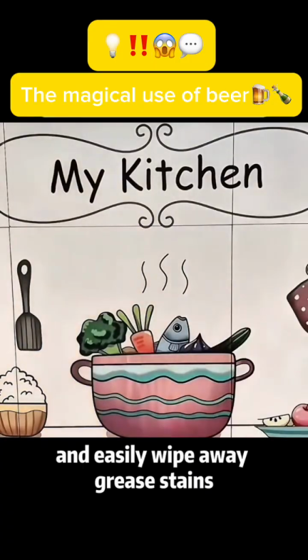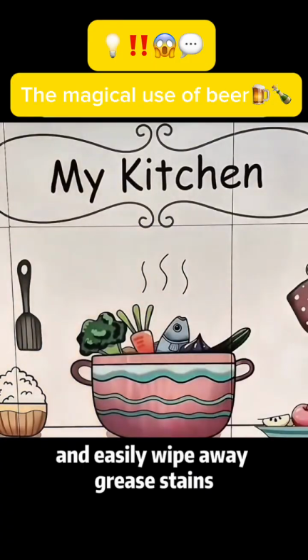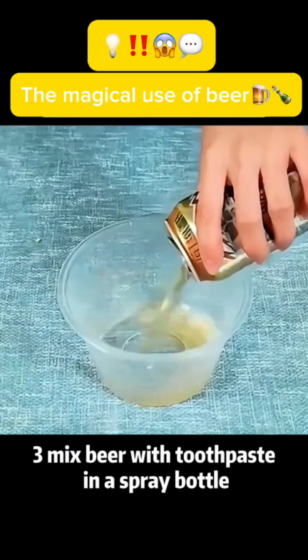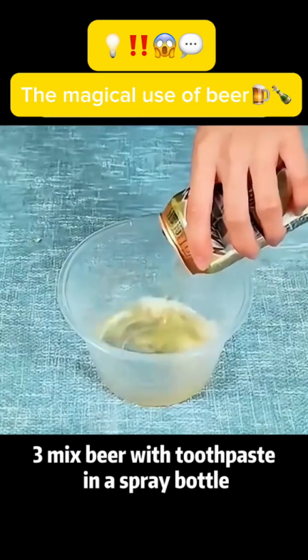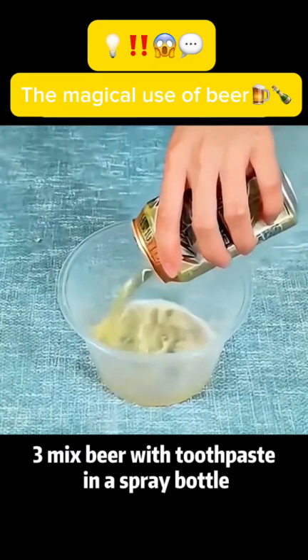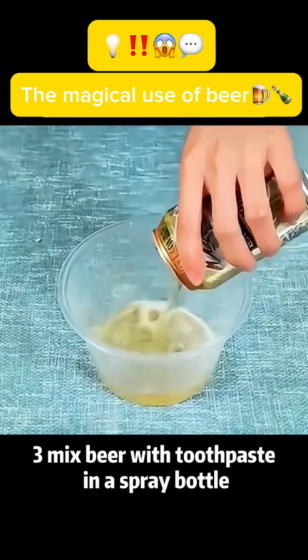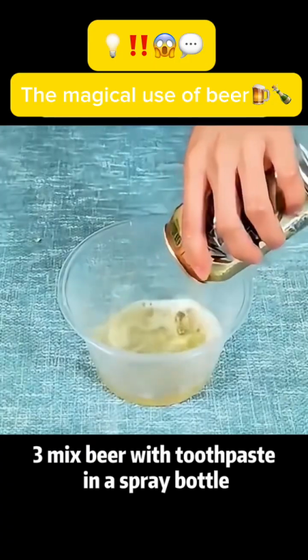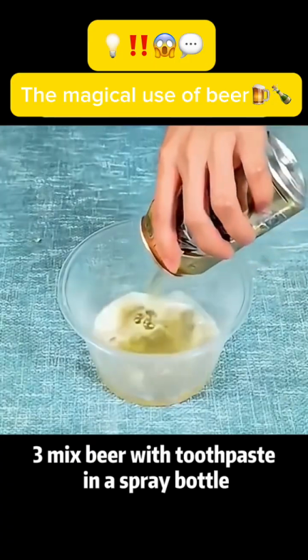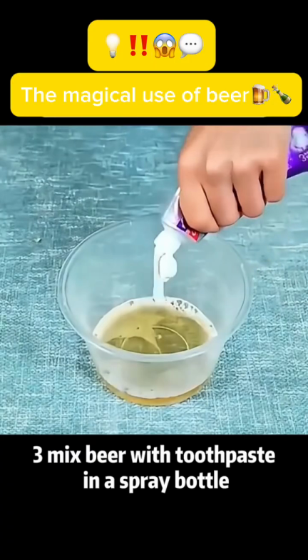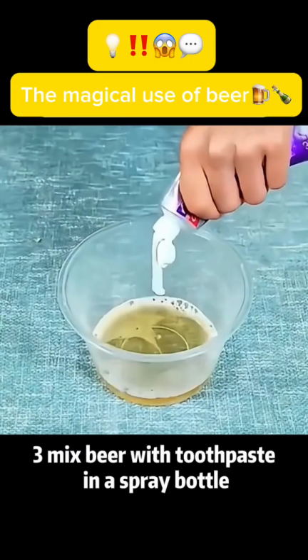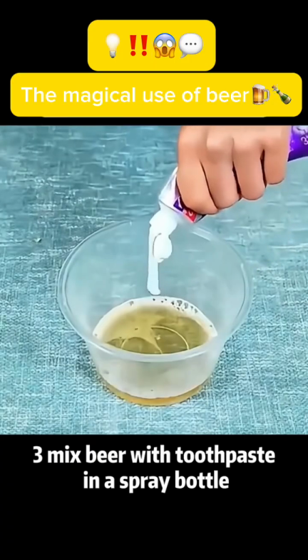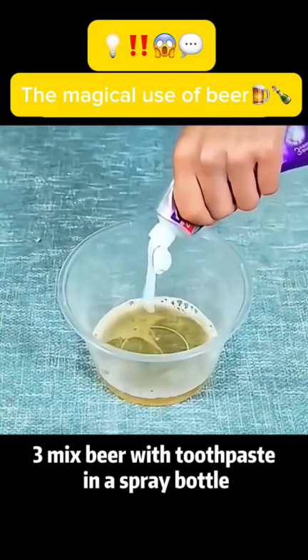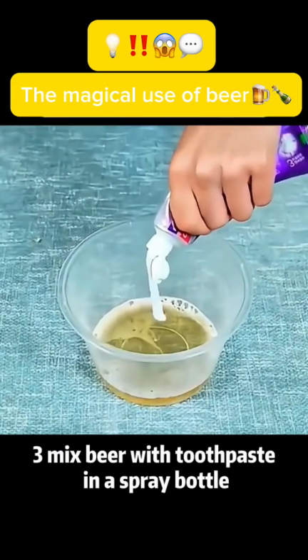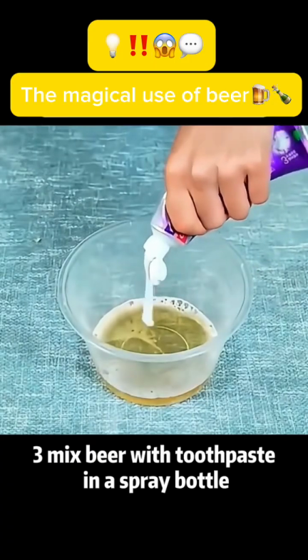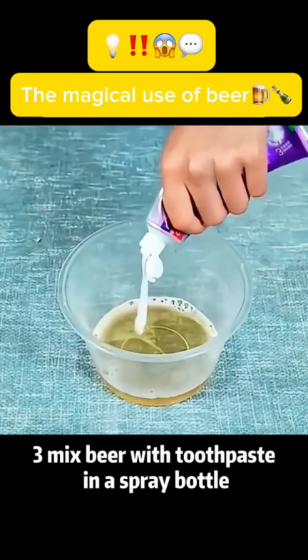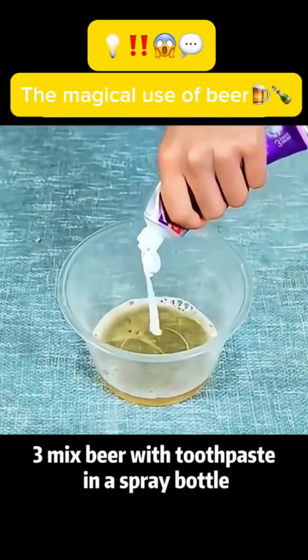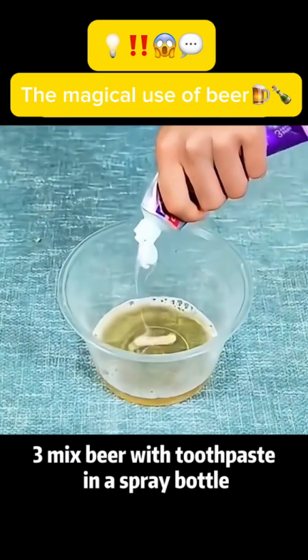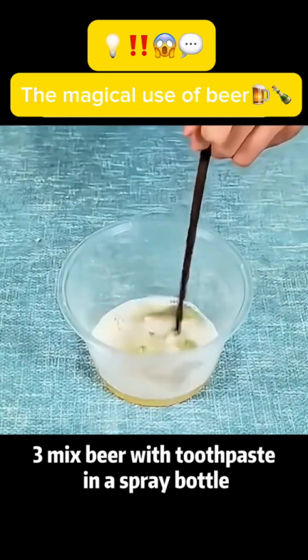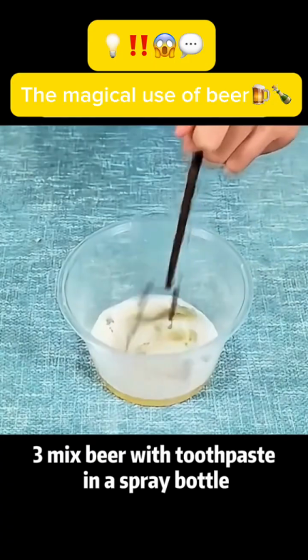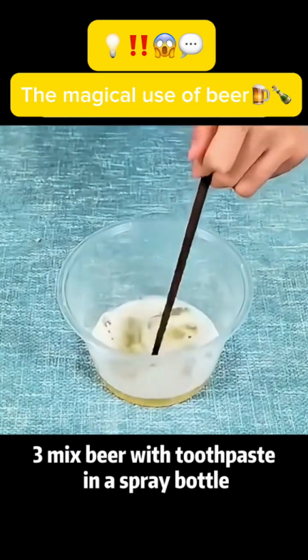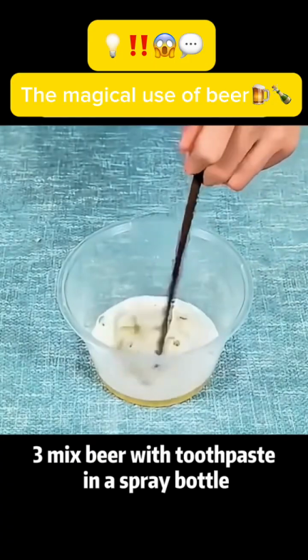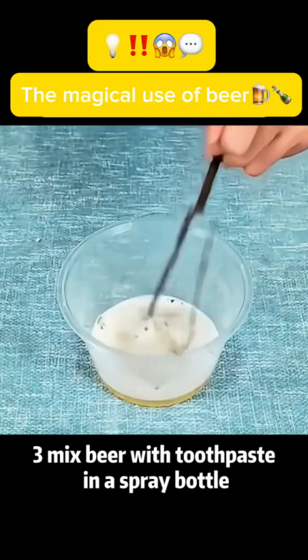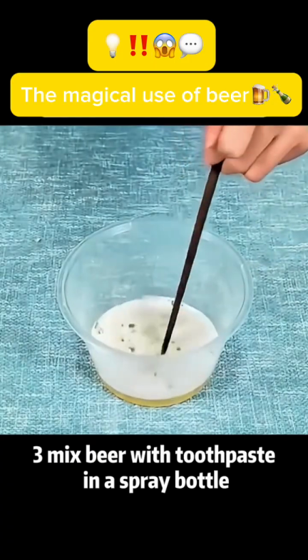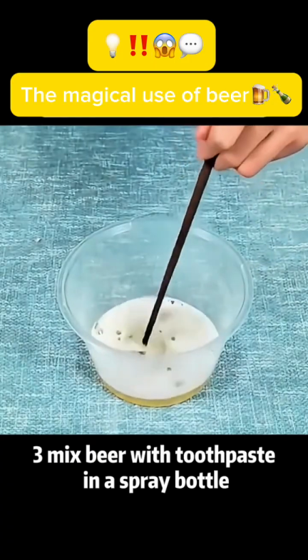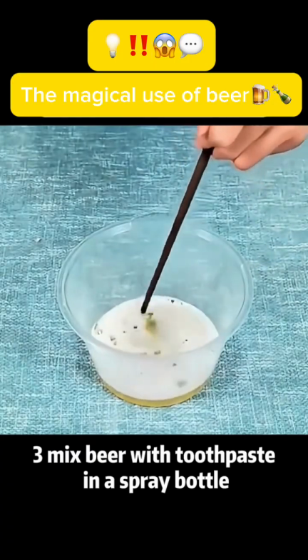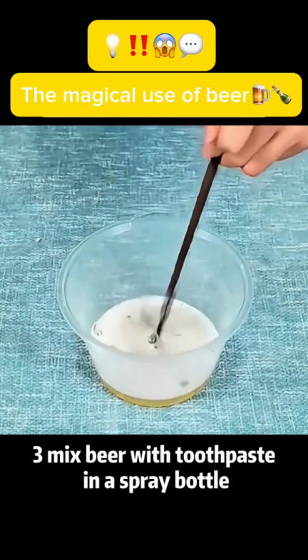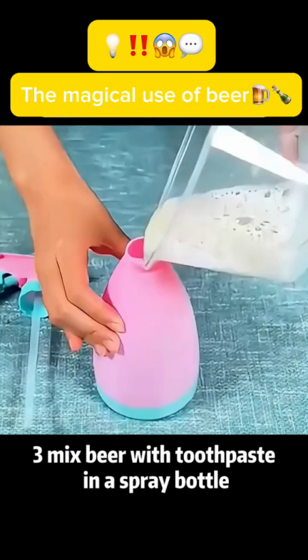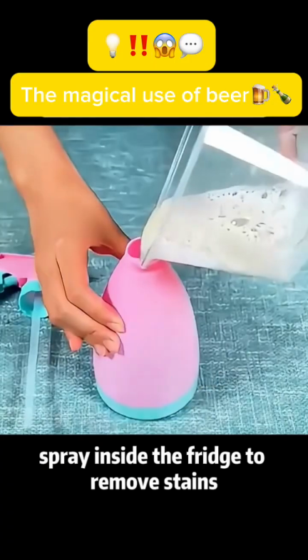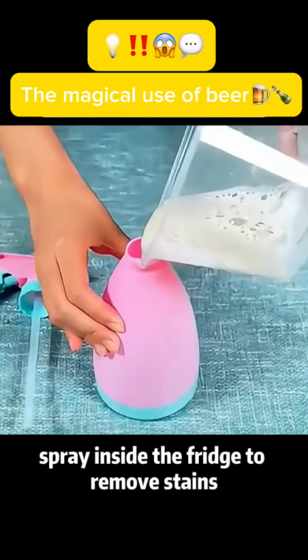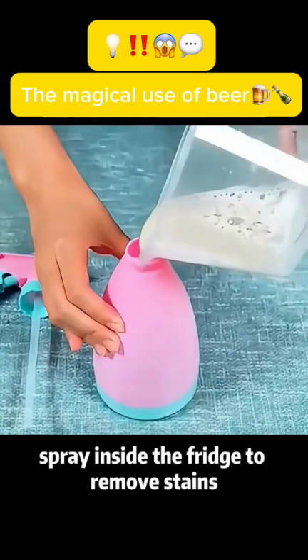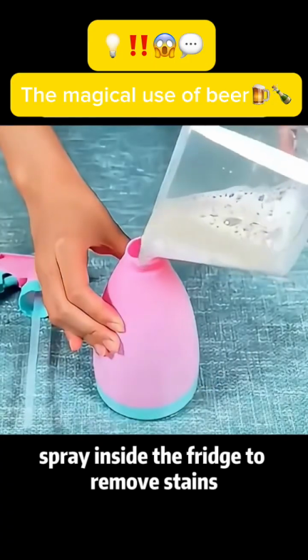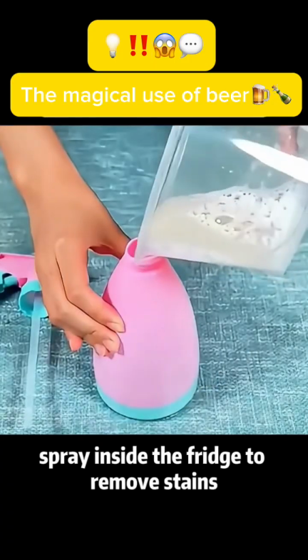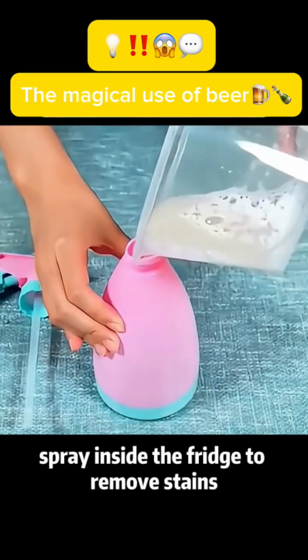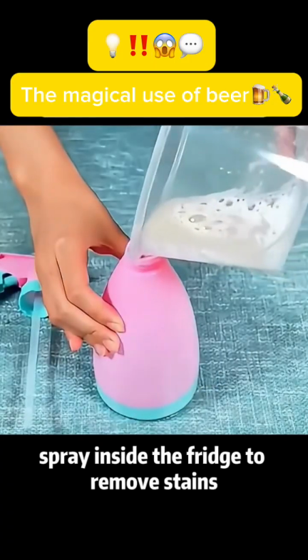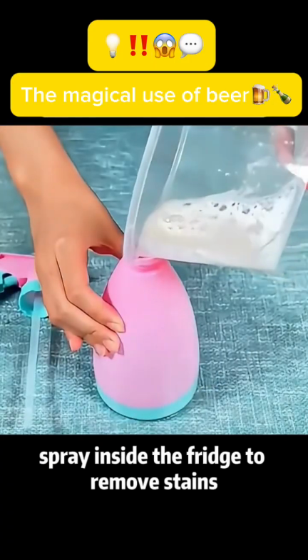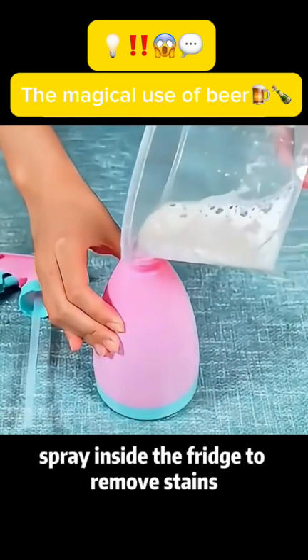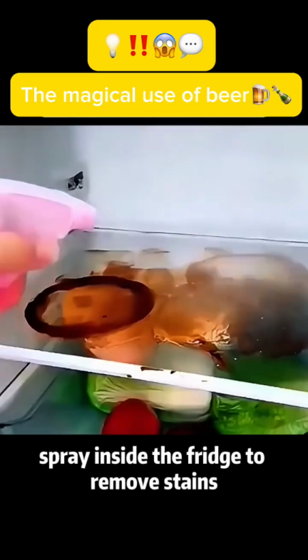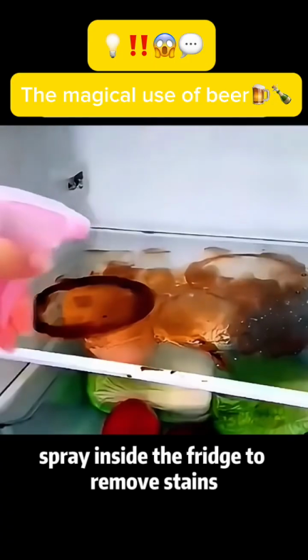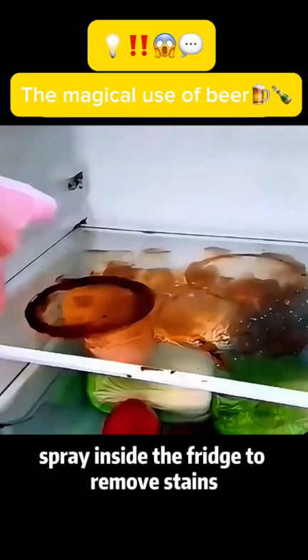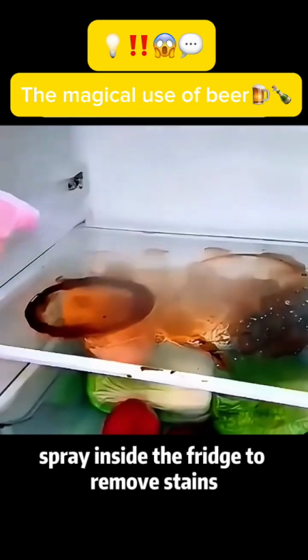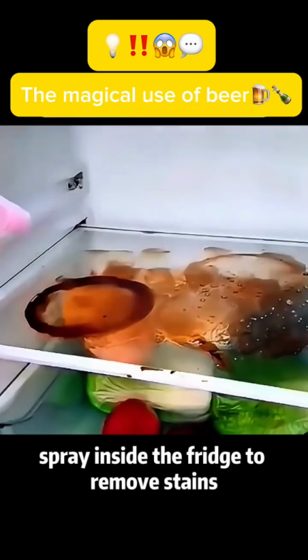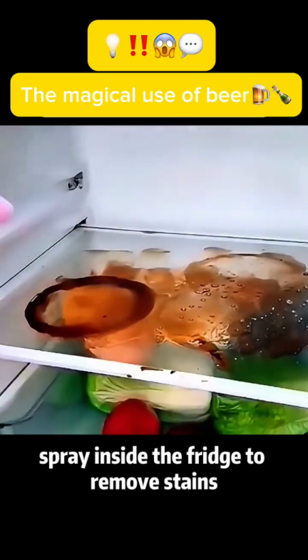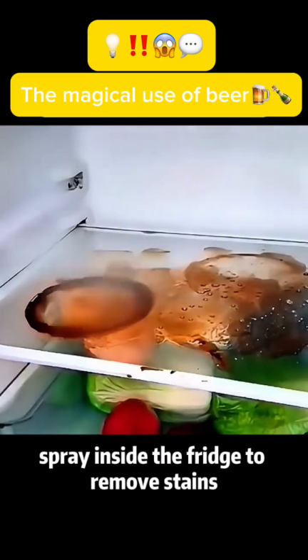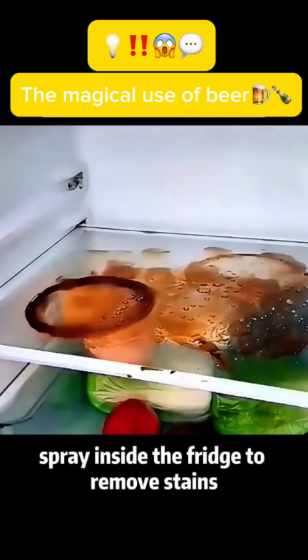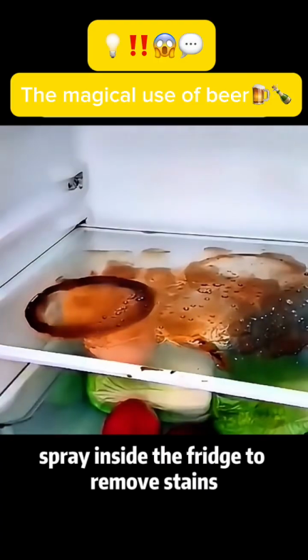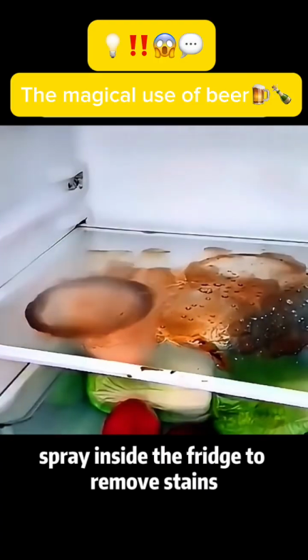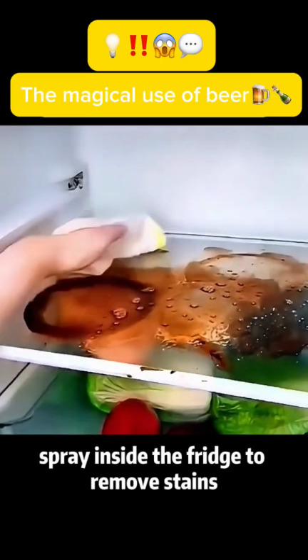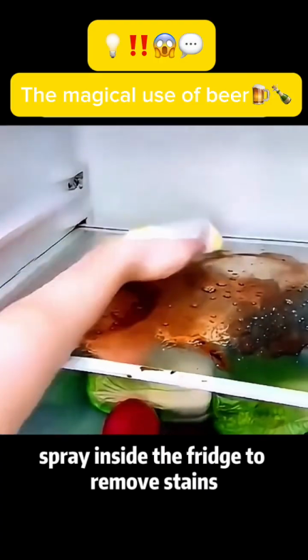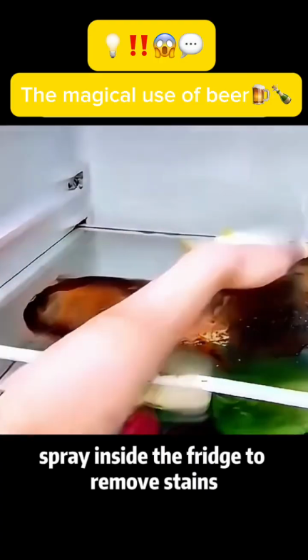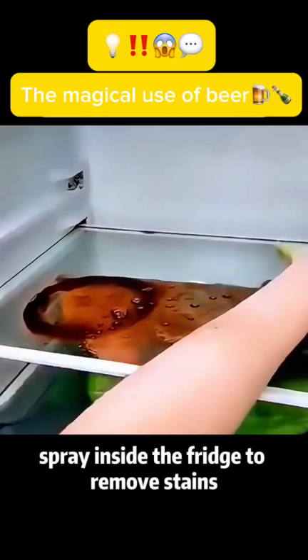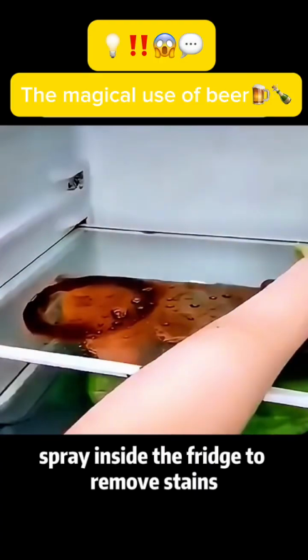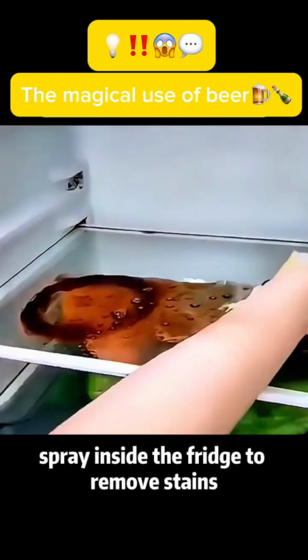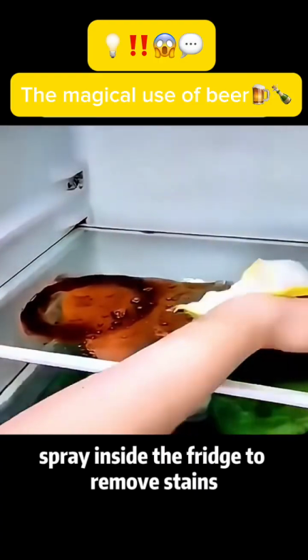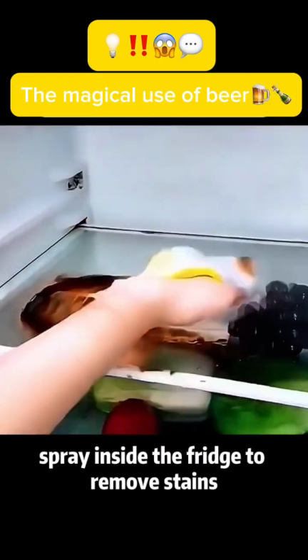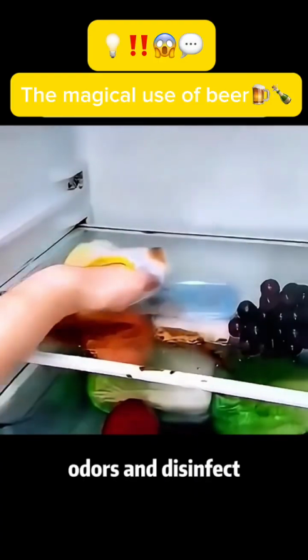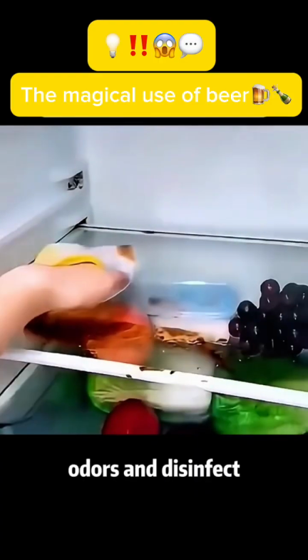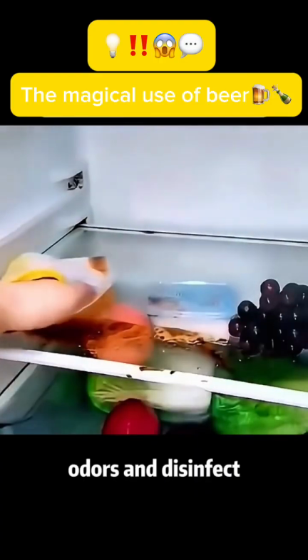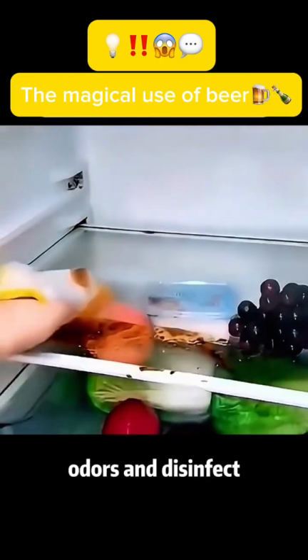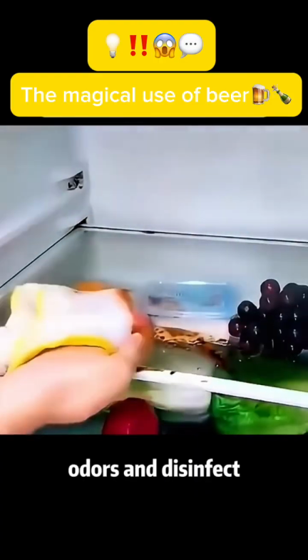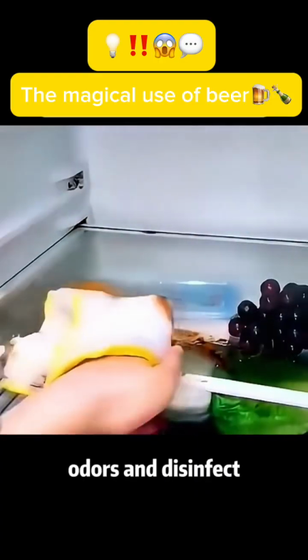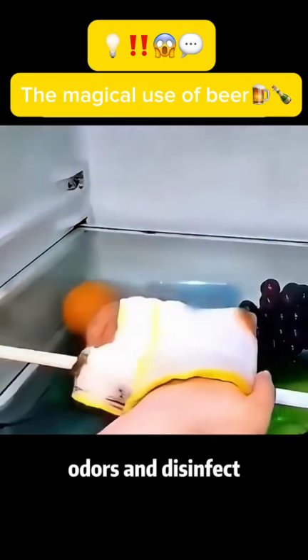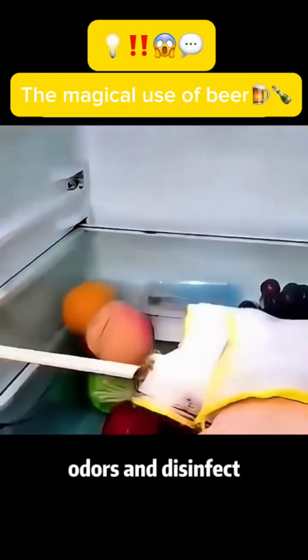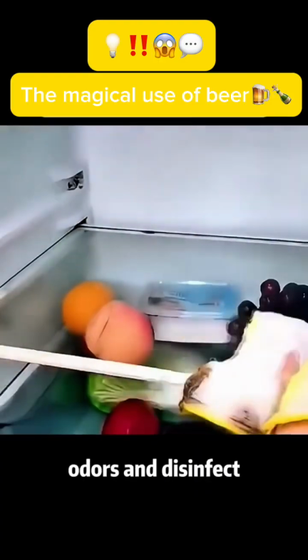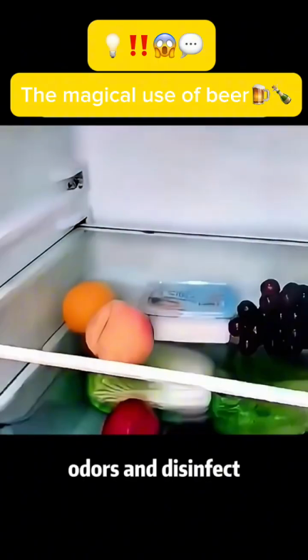Use 3: Mix beer with toothpaste in a spray bottle. Spray inside the fridge to remove stains, odors, and disinfect.